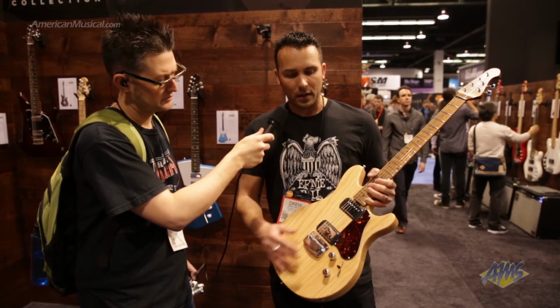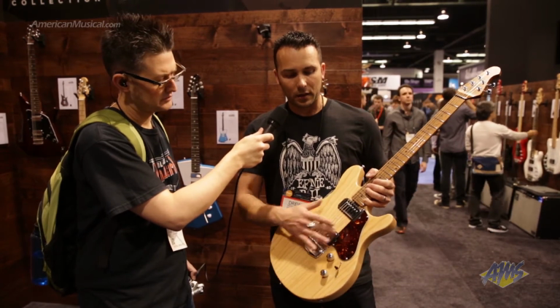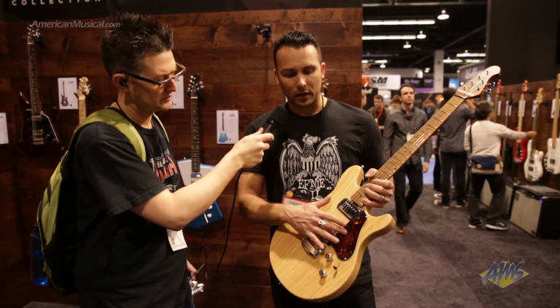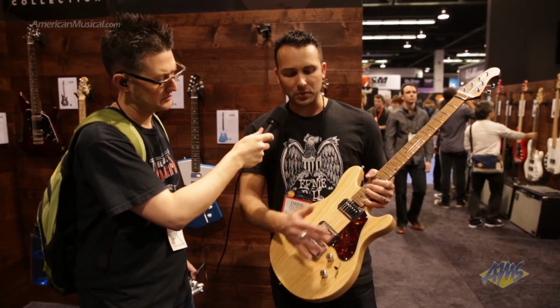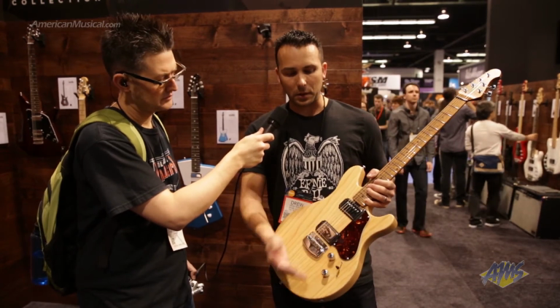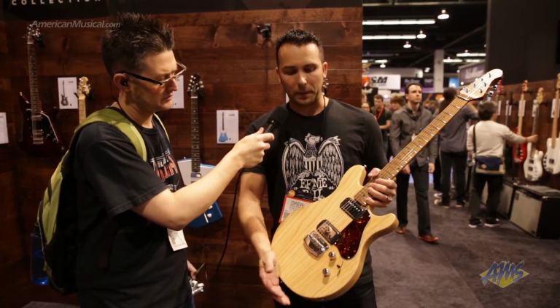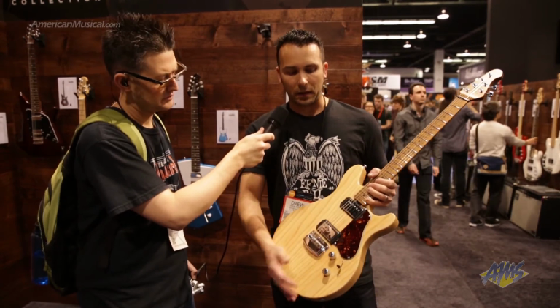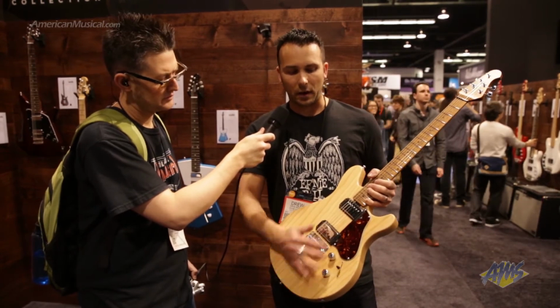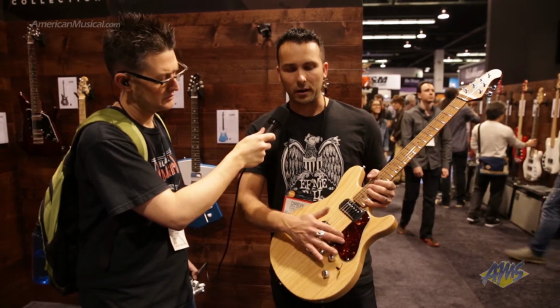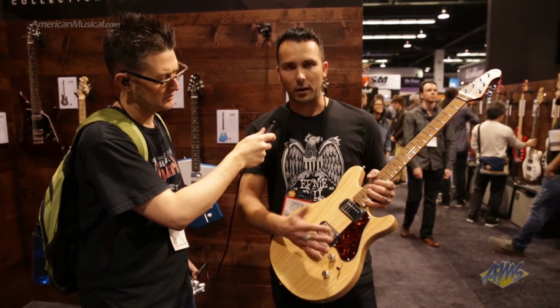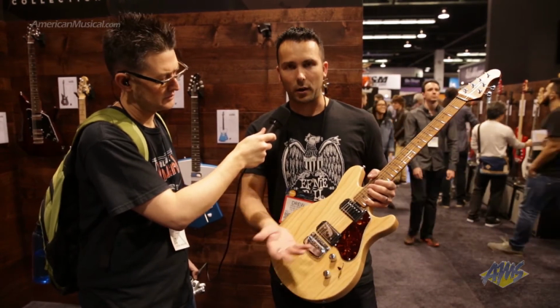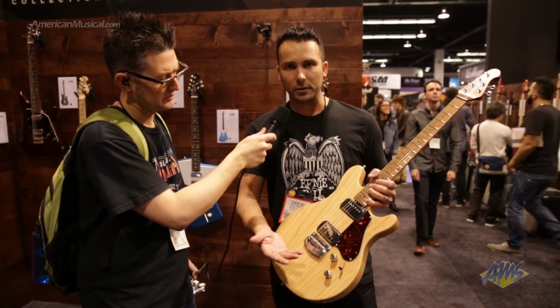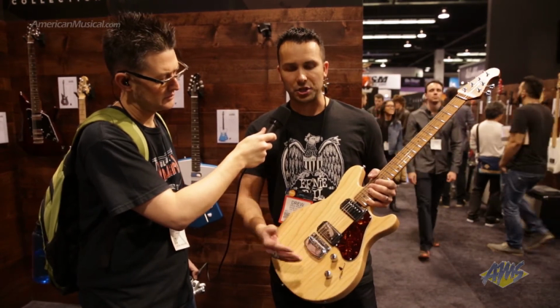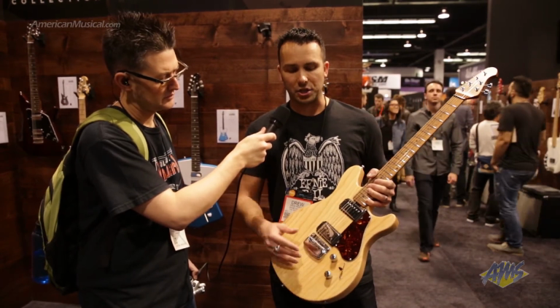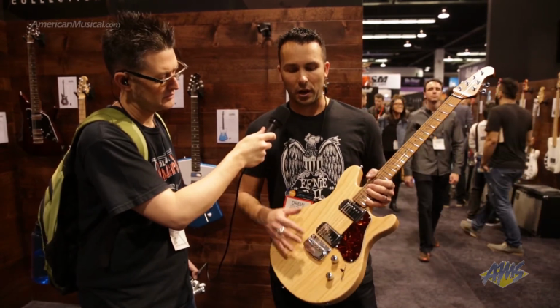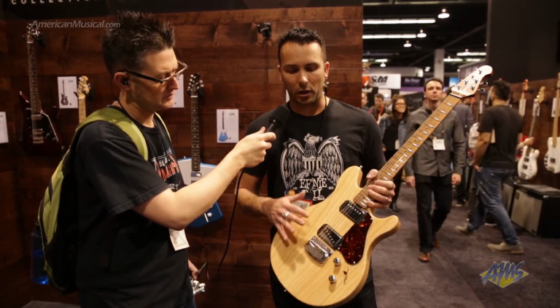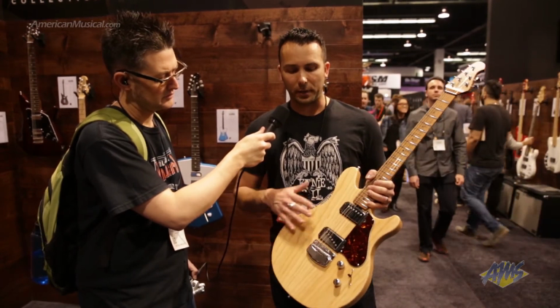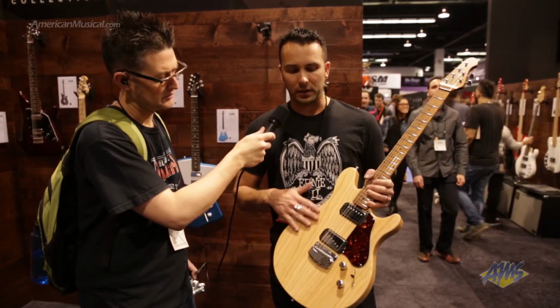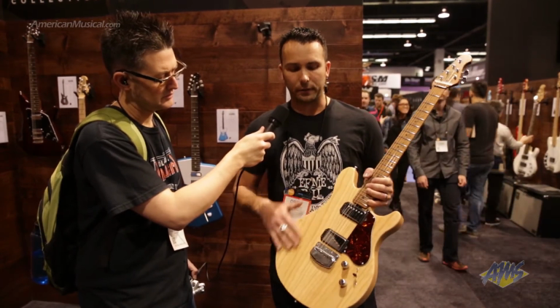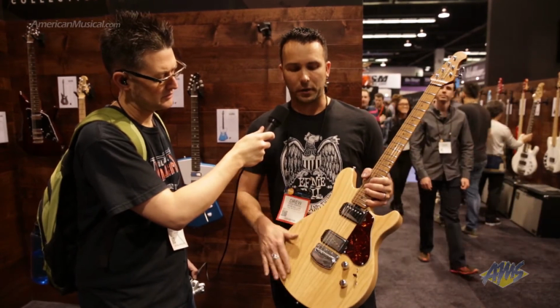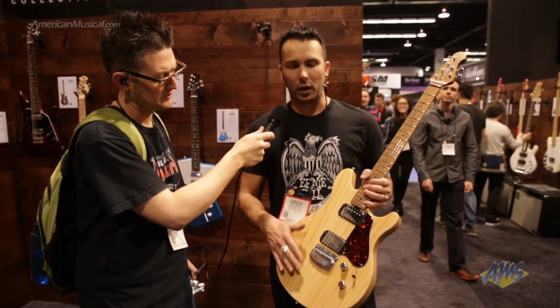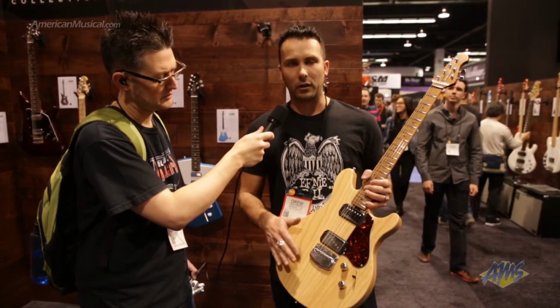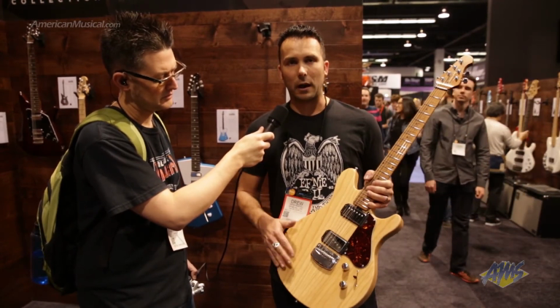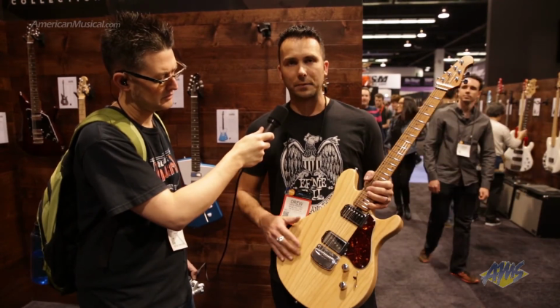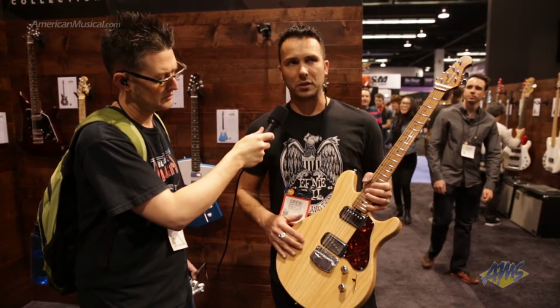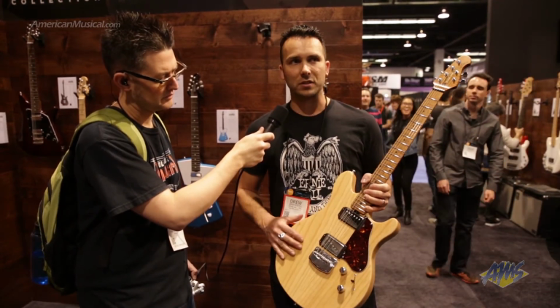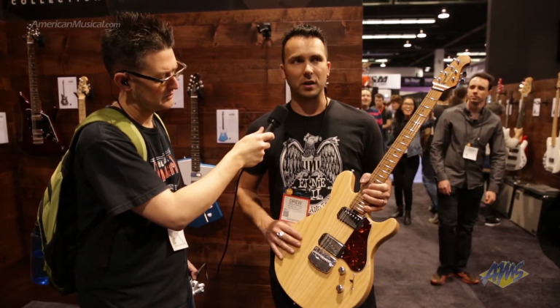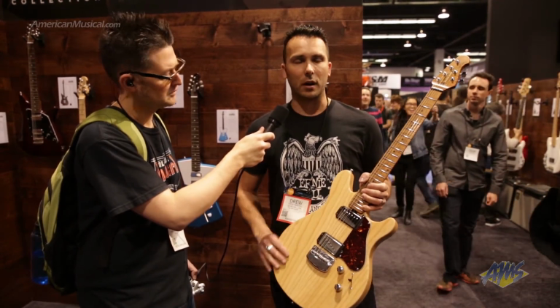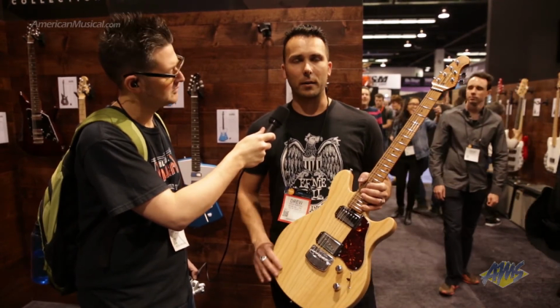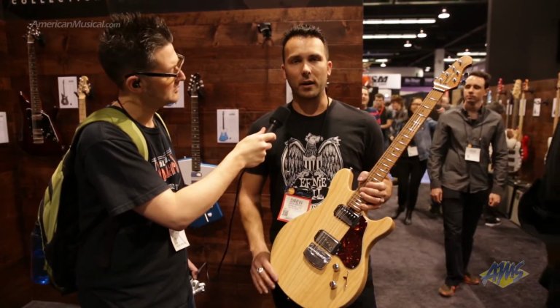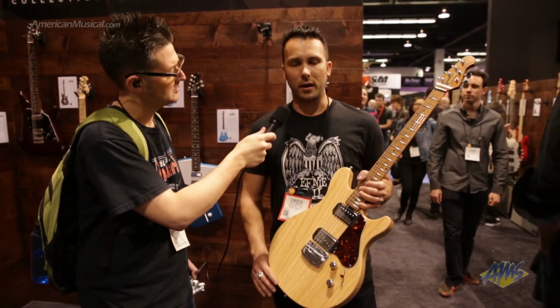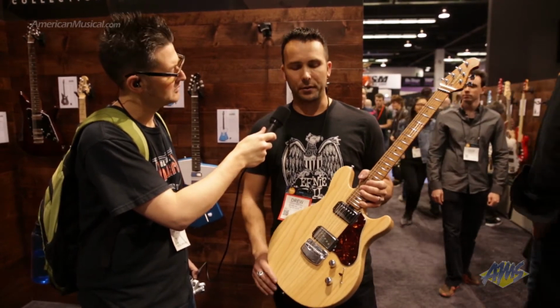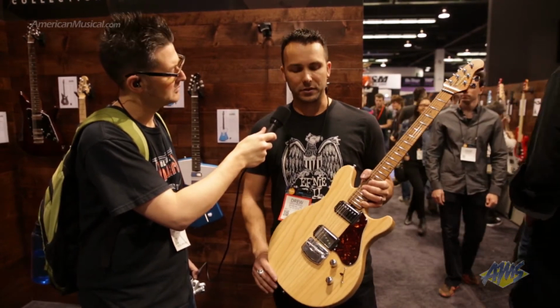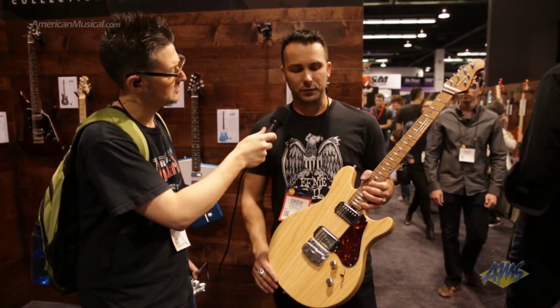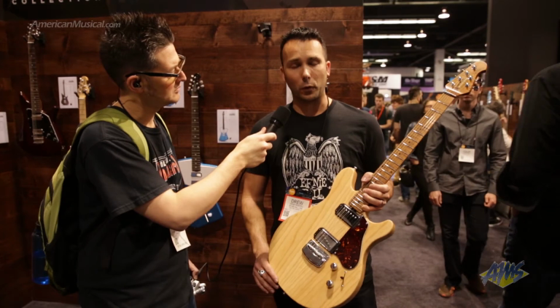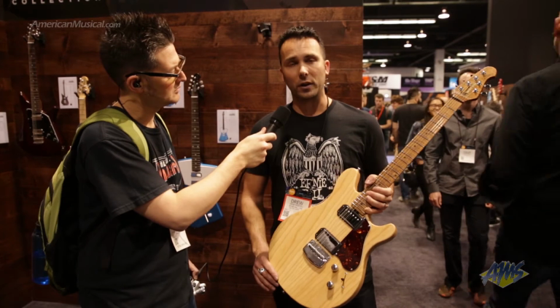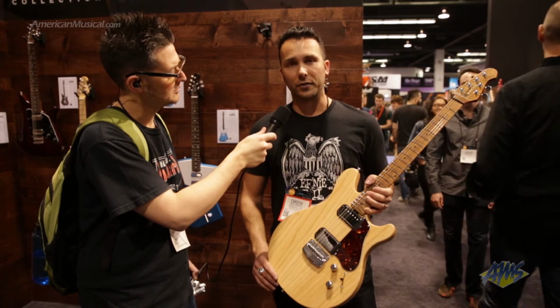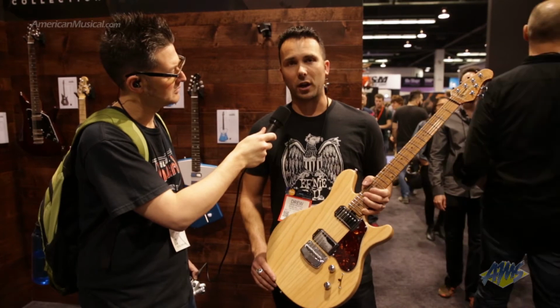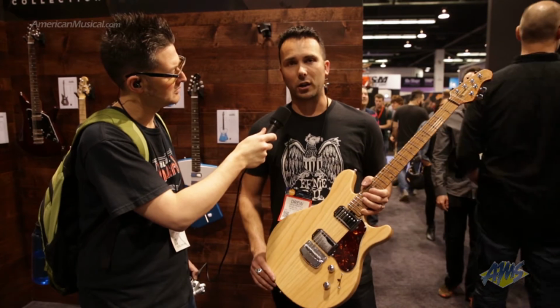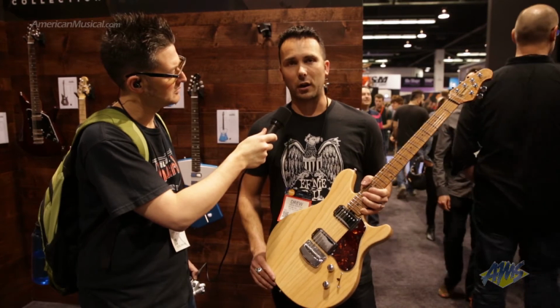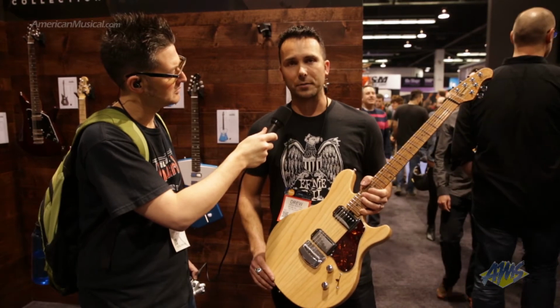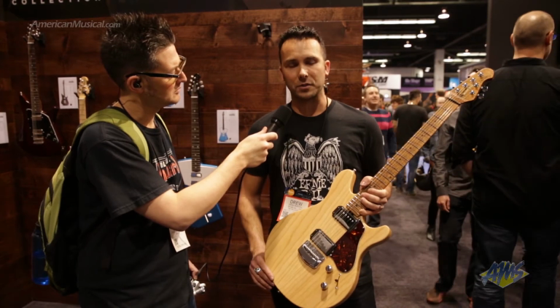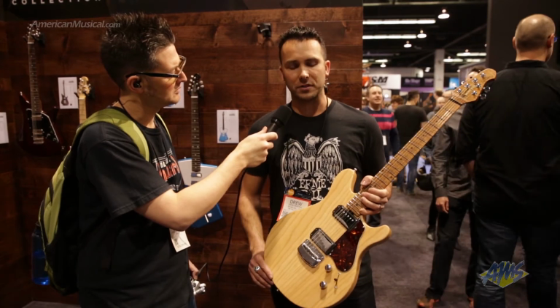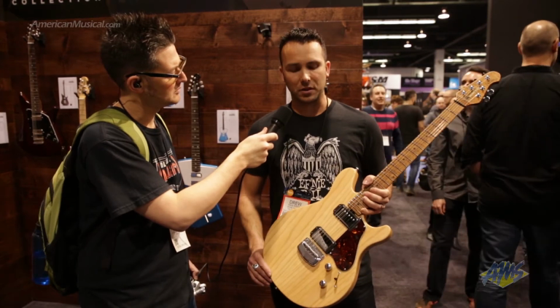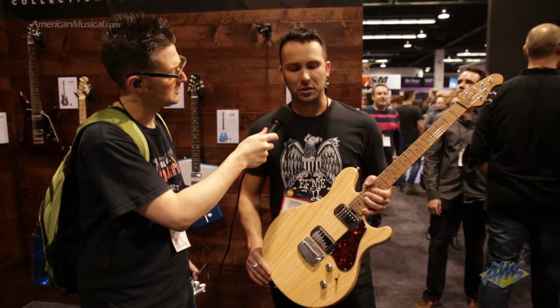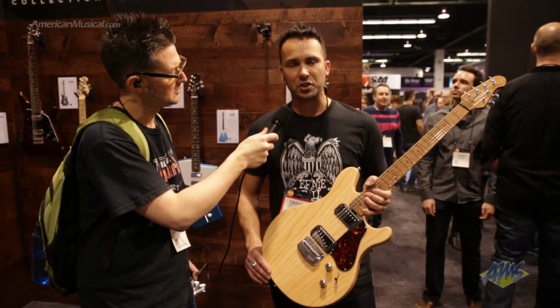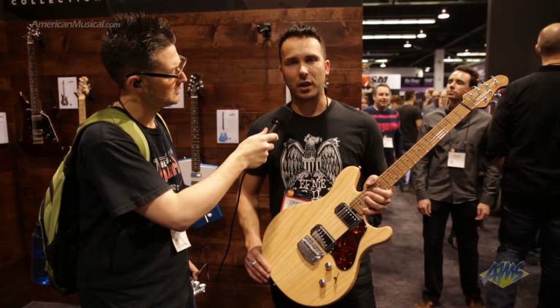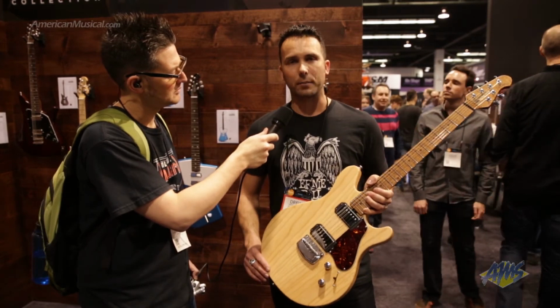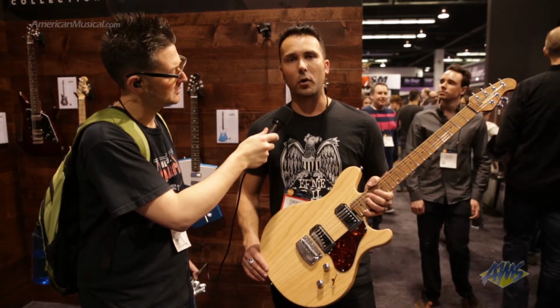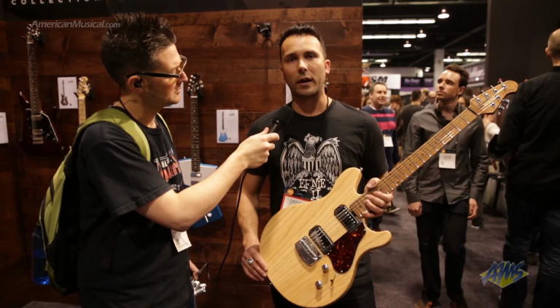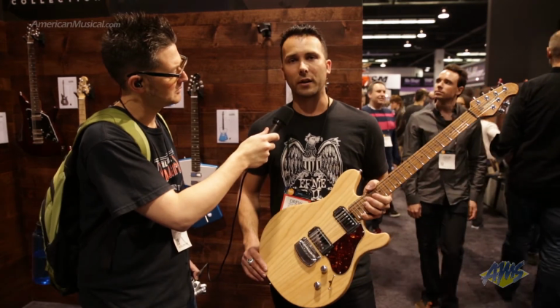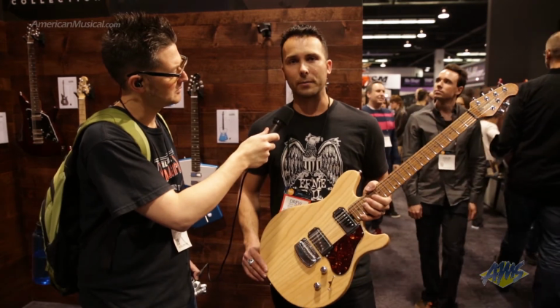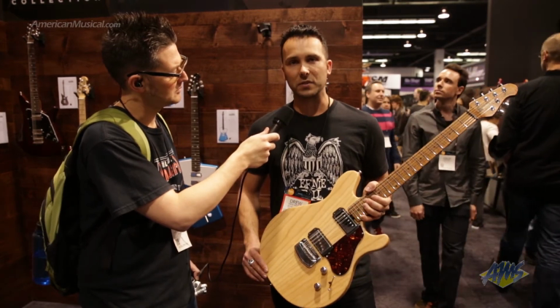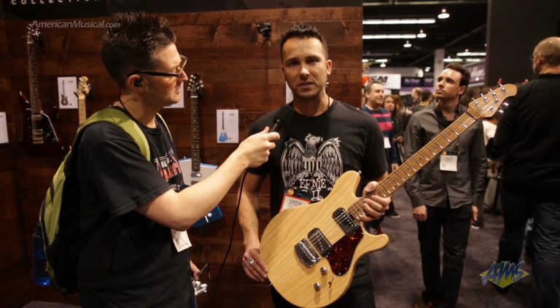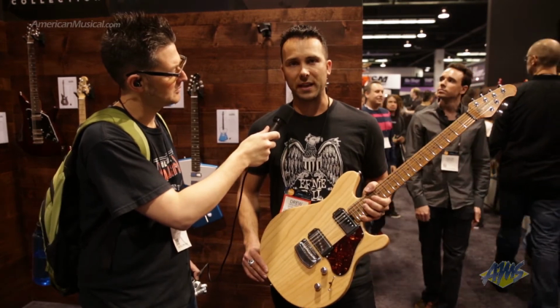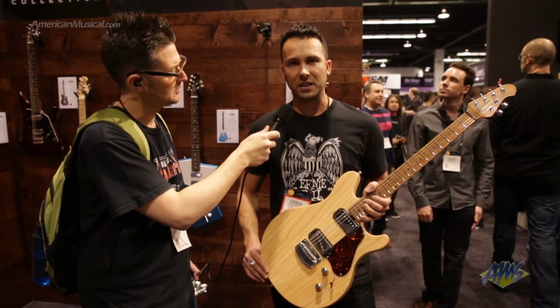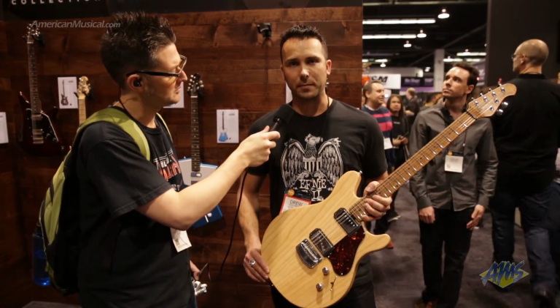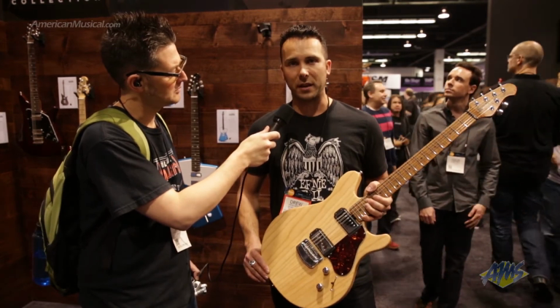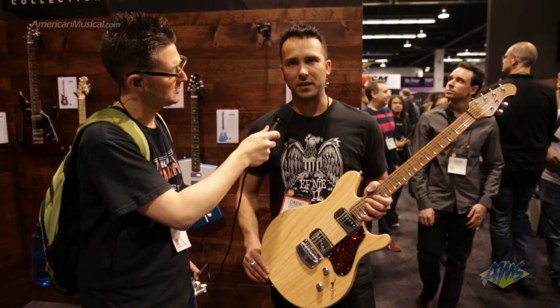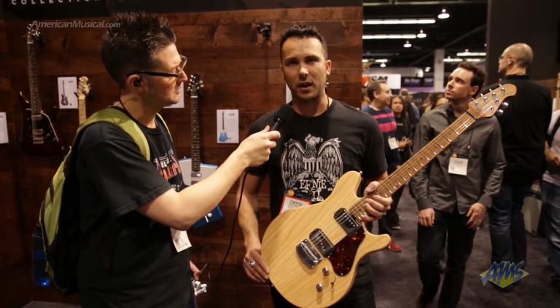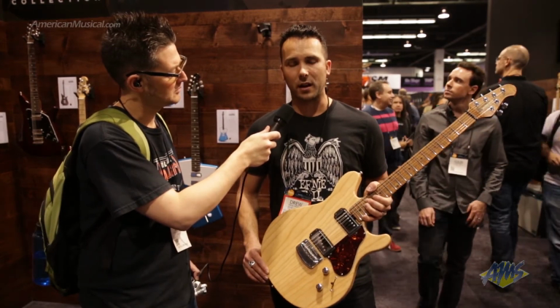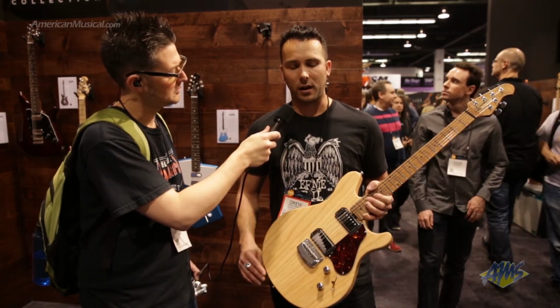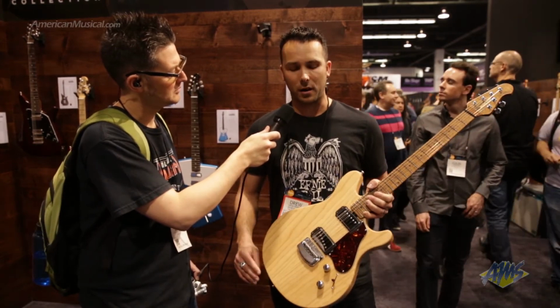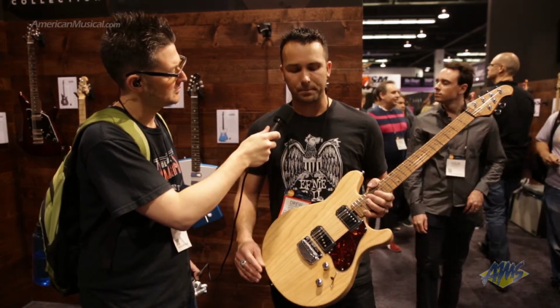It comes with a pickguard in abalone shell, and there are four different color options available. You can check those out at music-man.com.